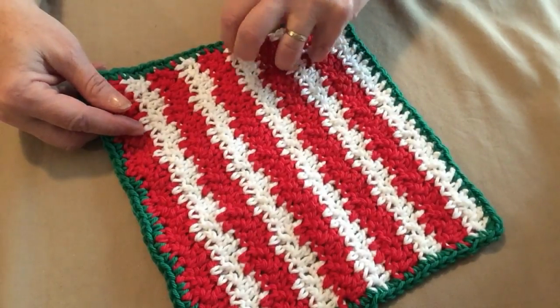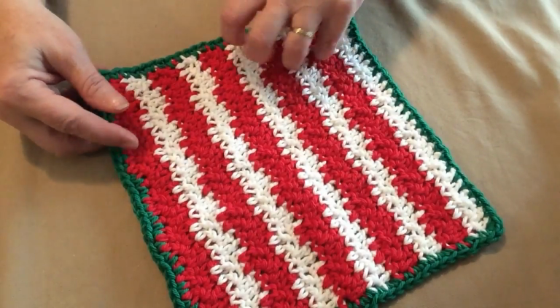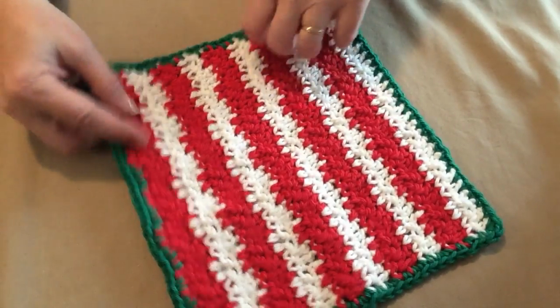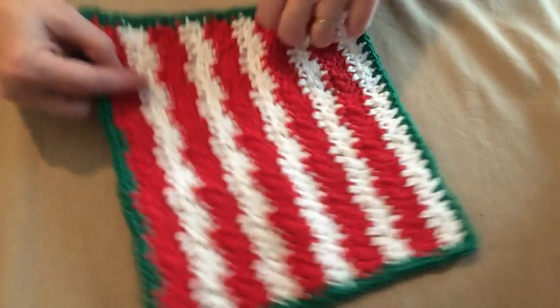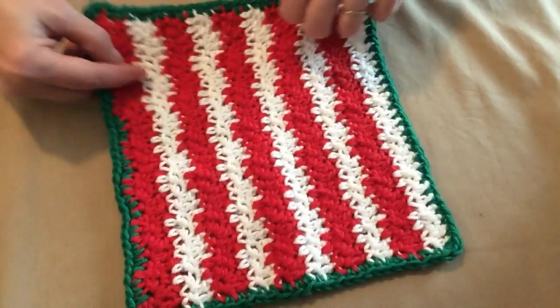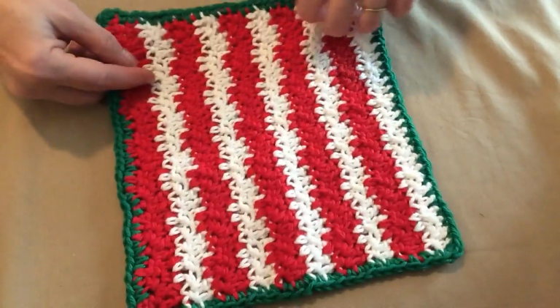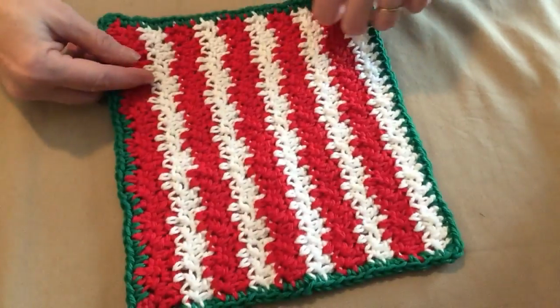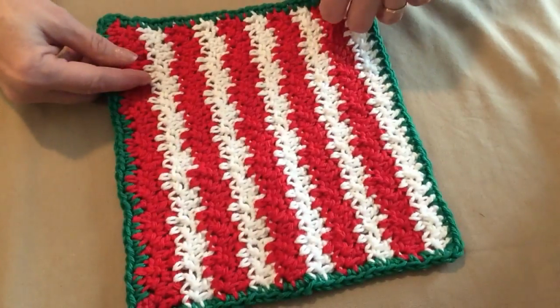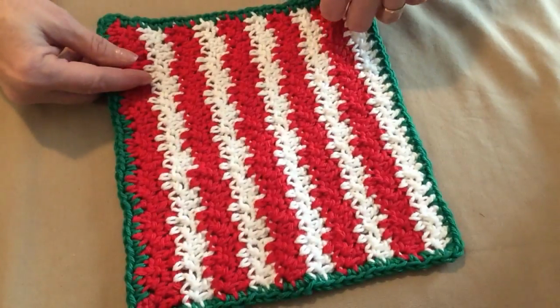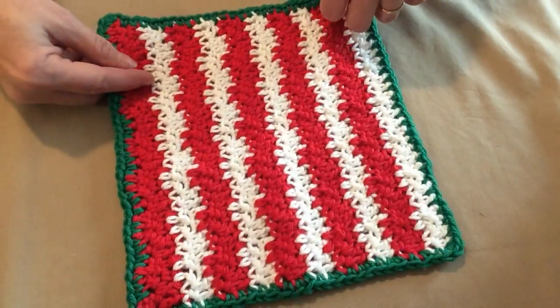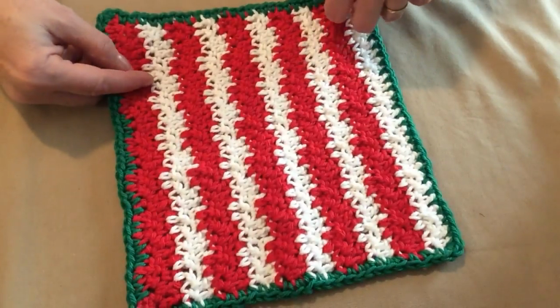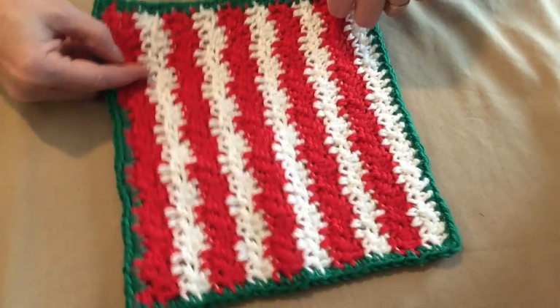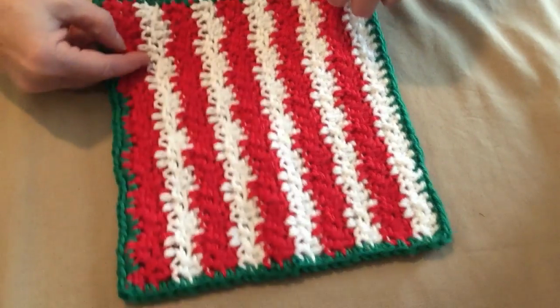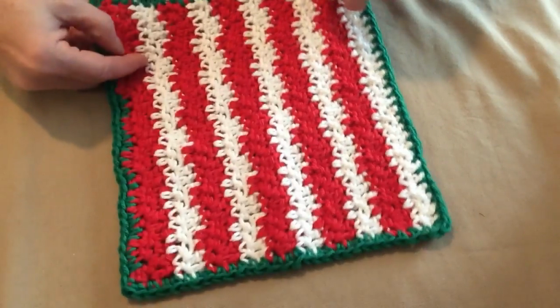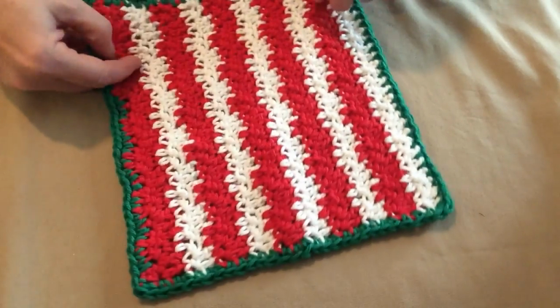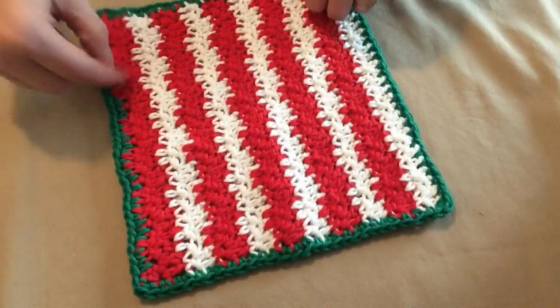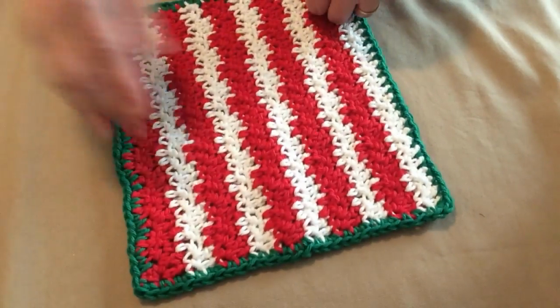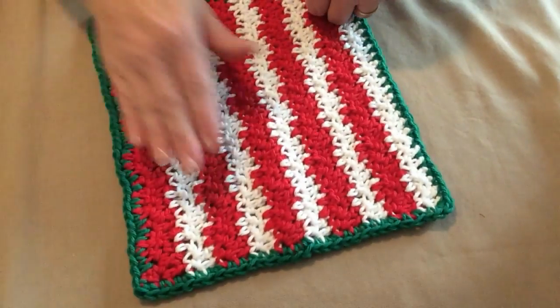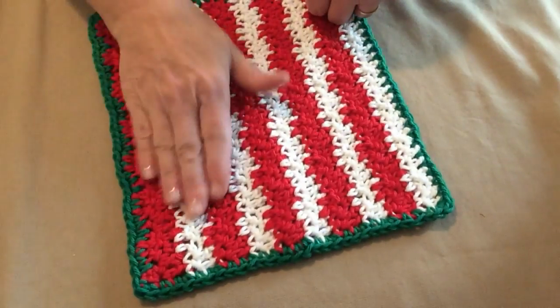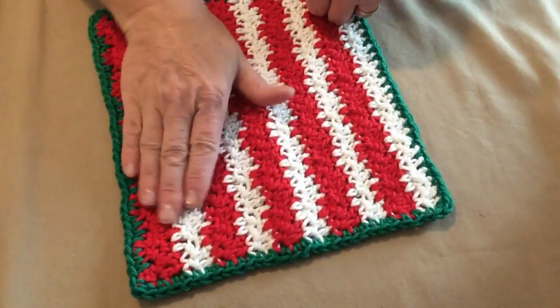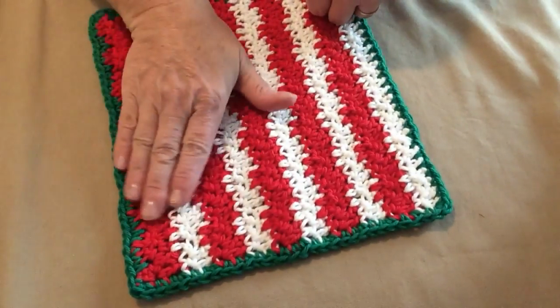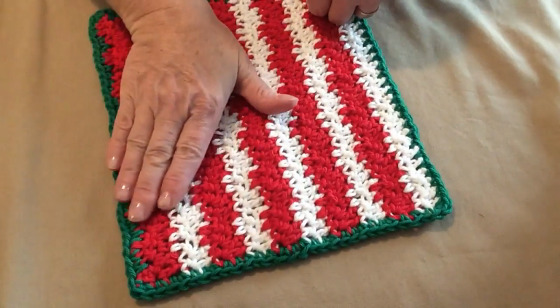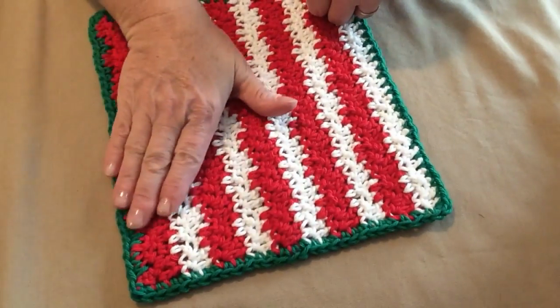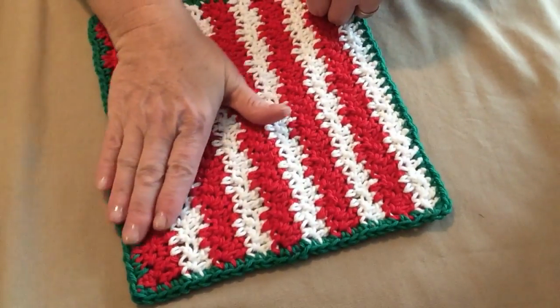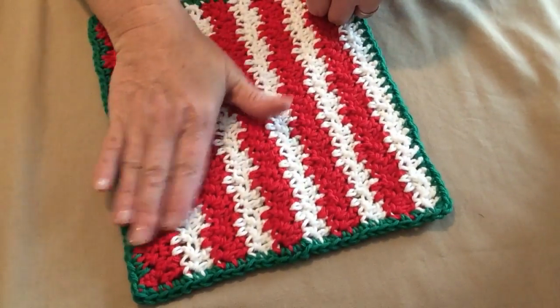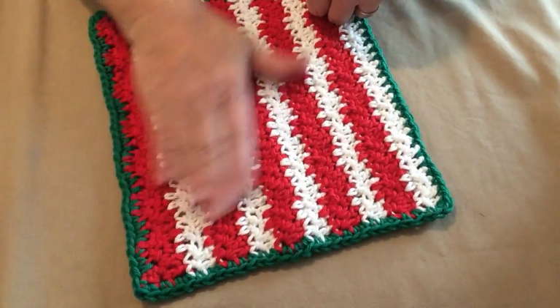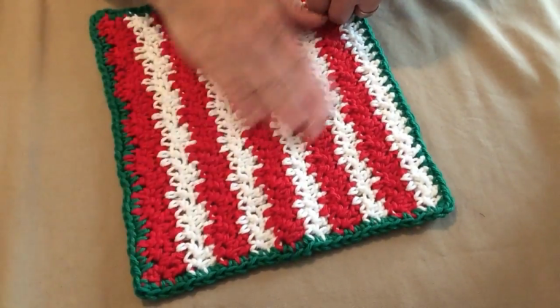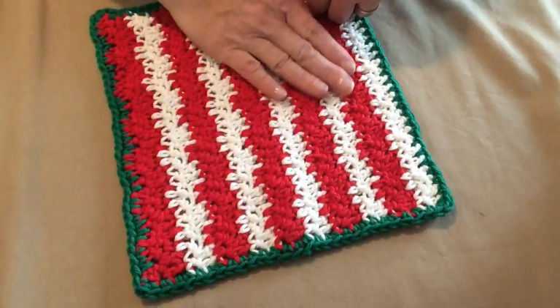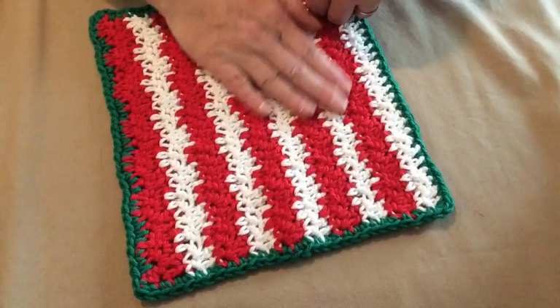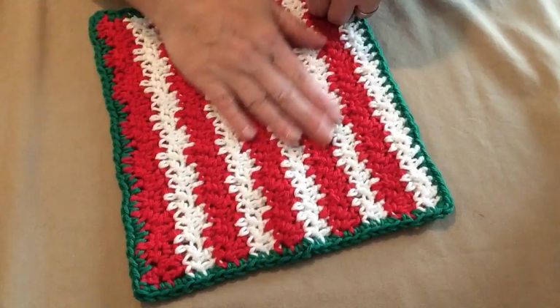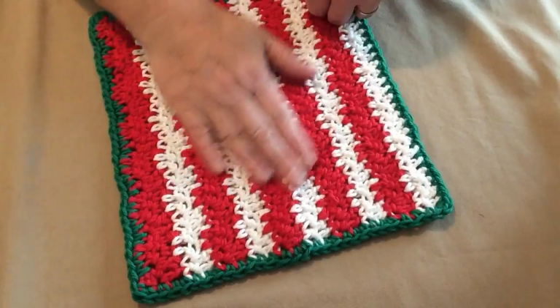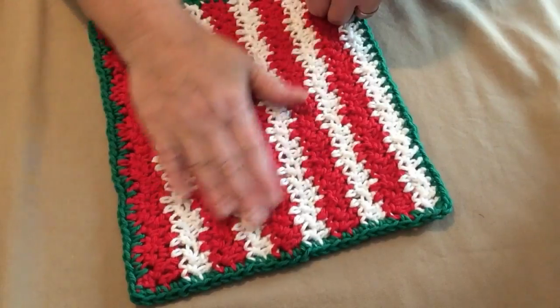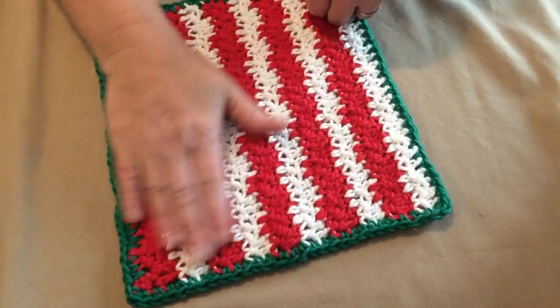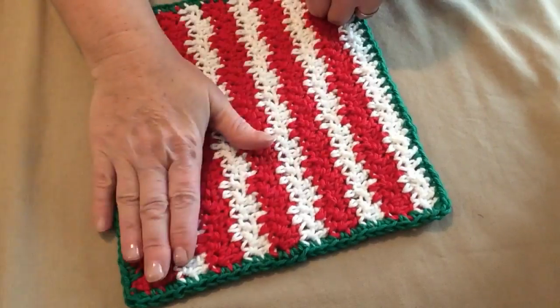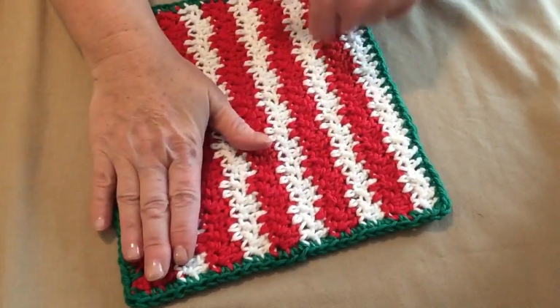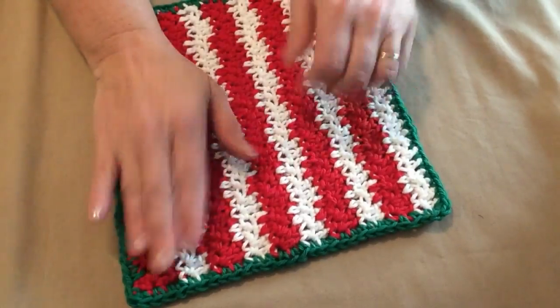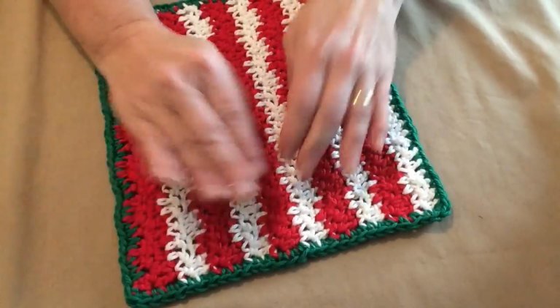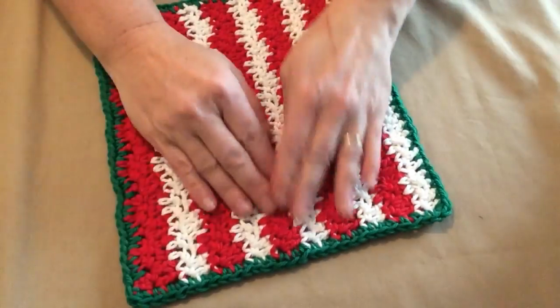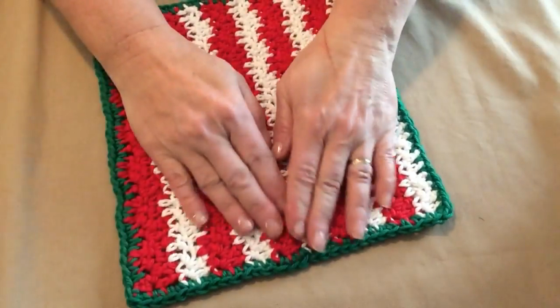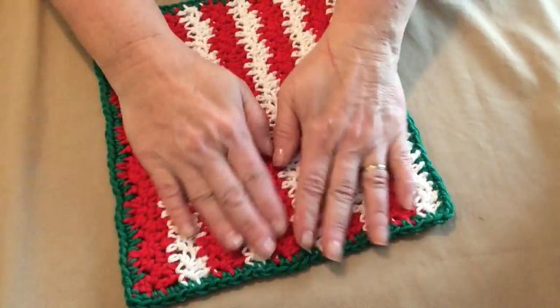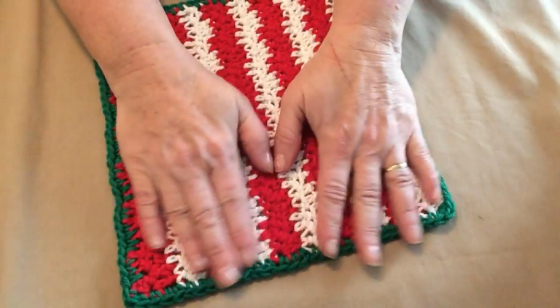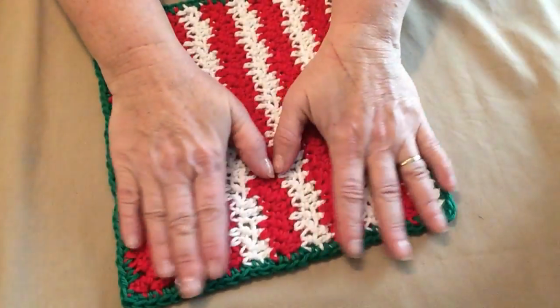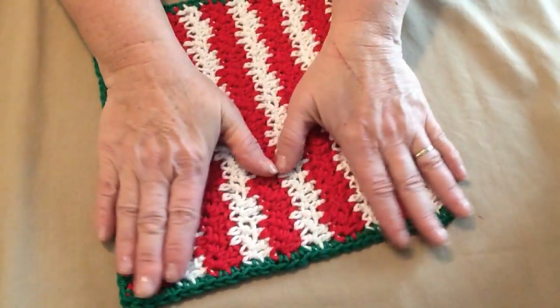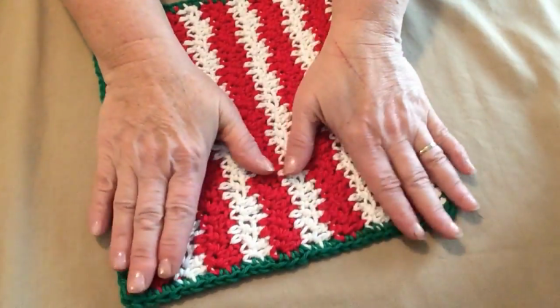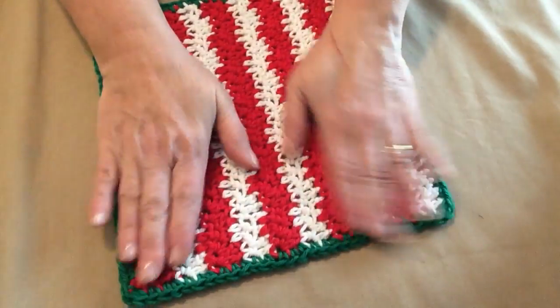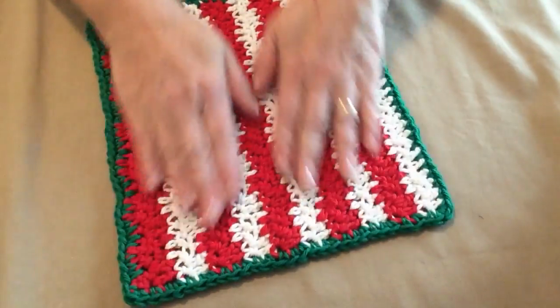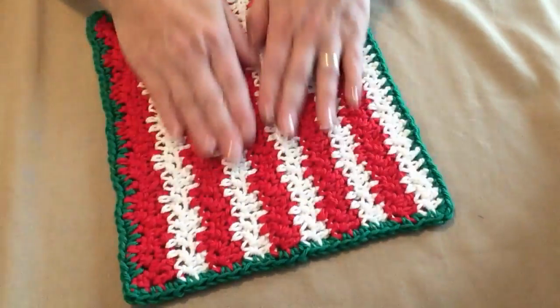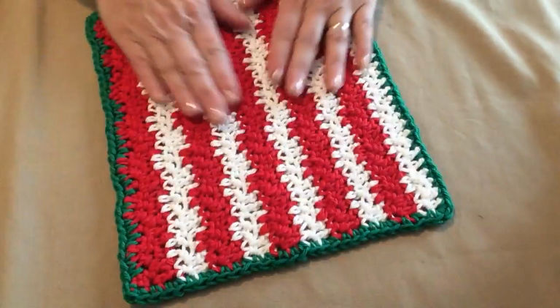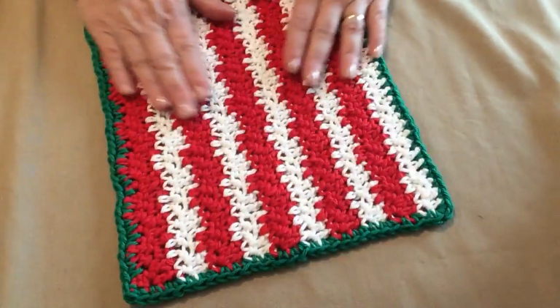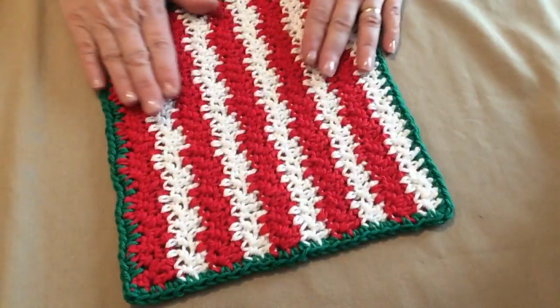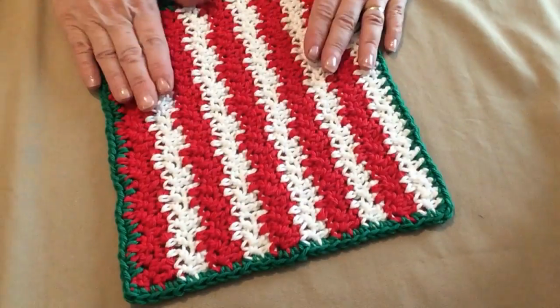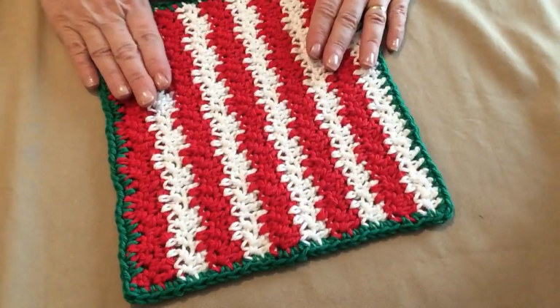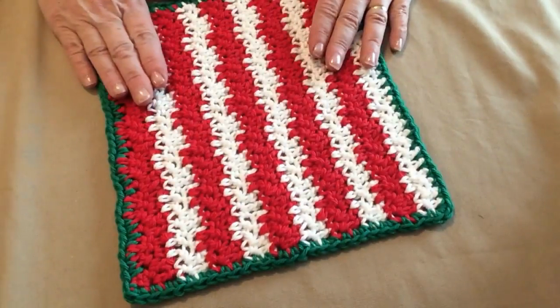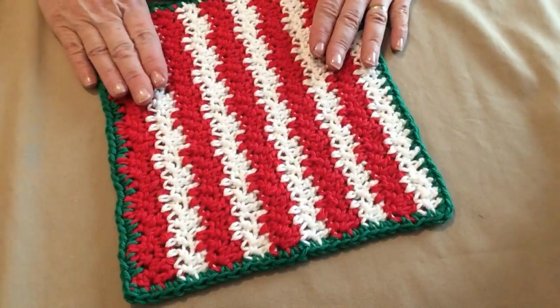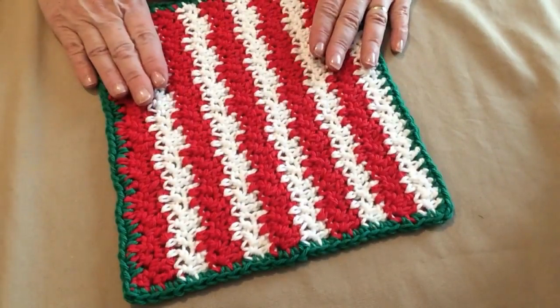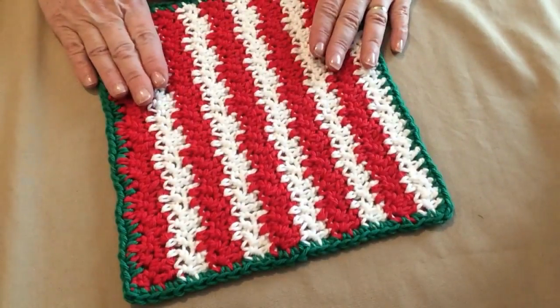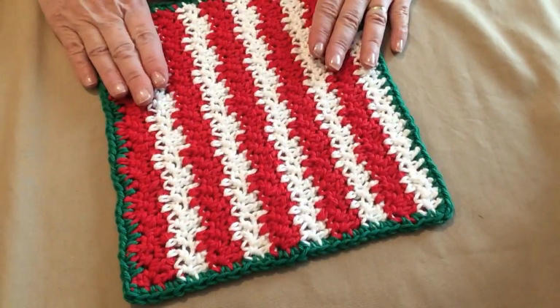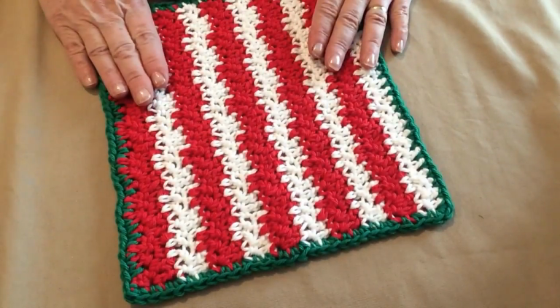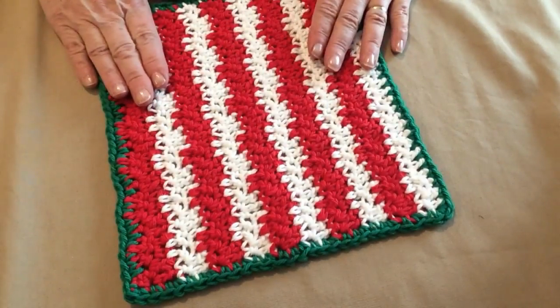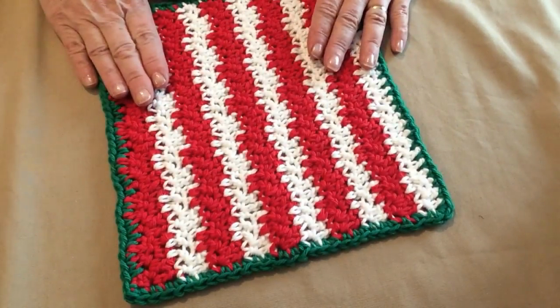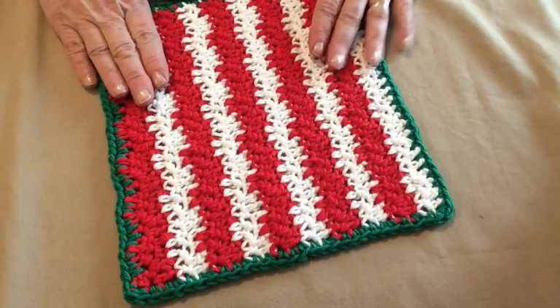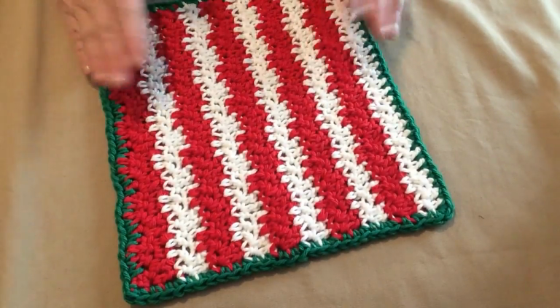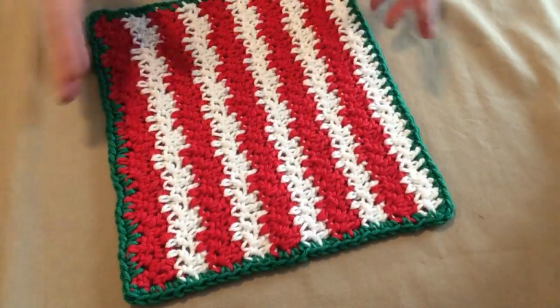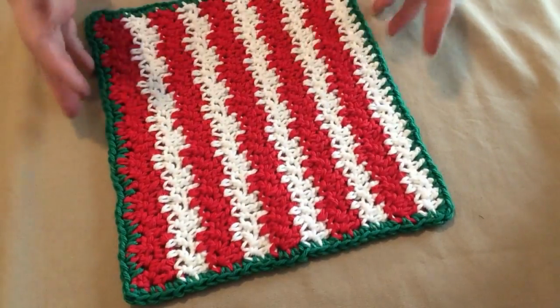They're a lot of fun, and you can add an applique or button if you want to, but I just think they look great just like this.